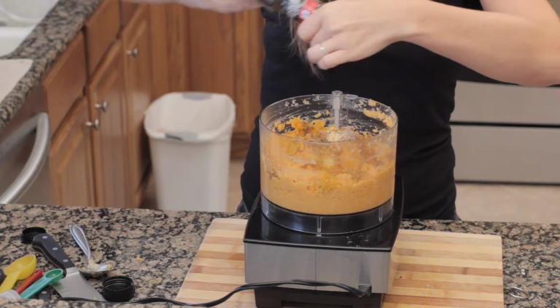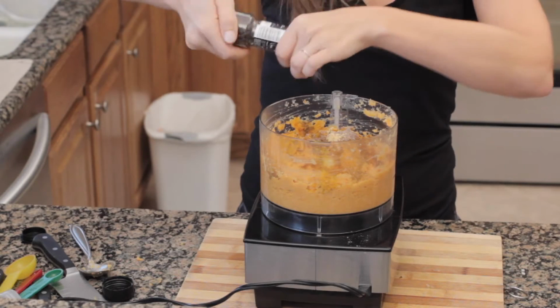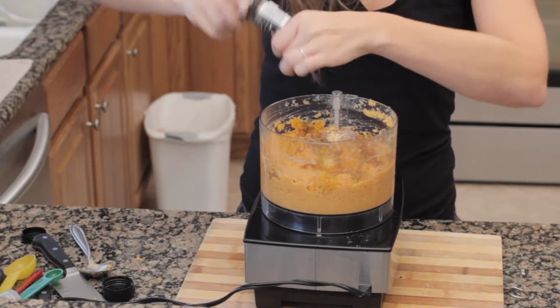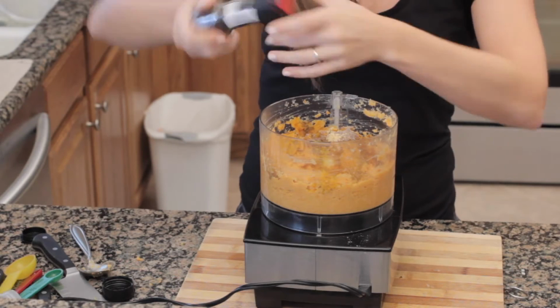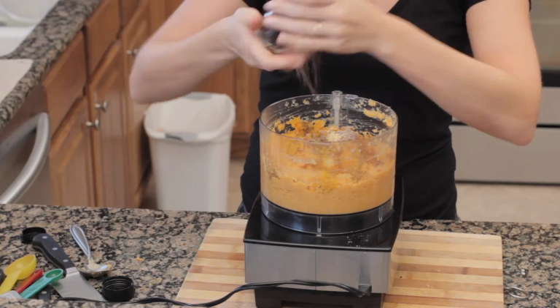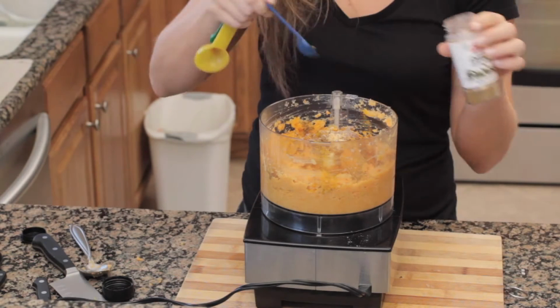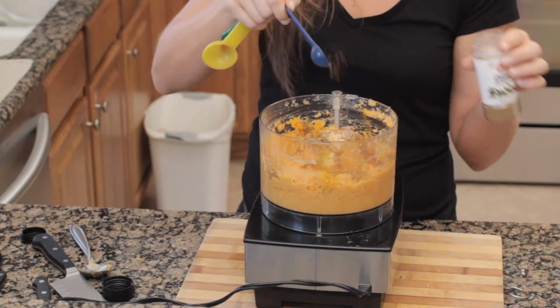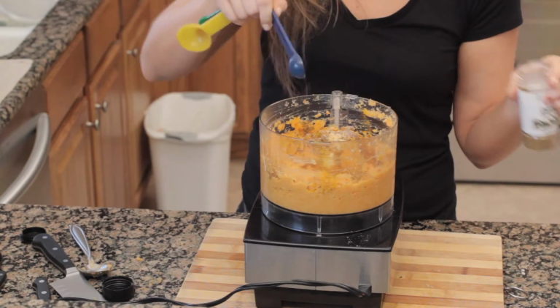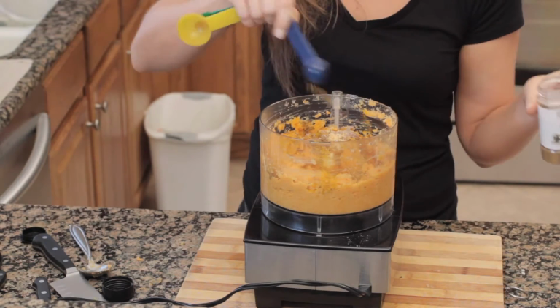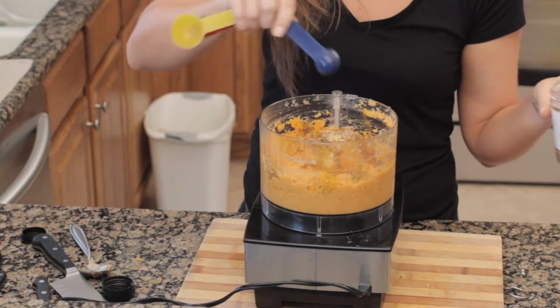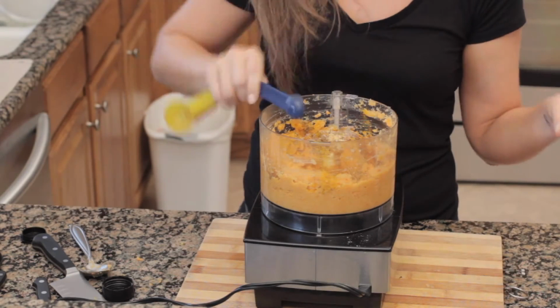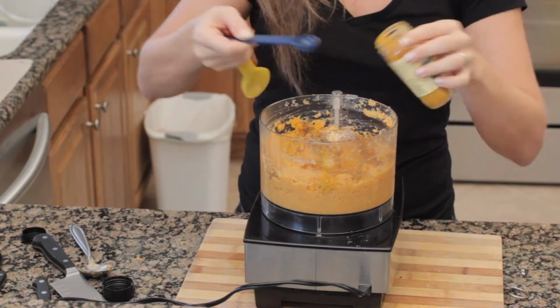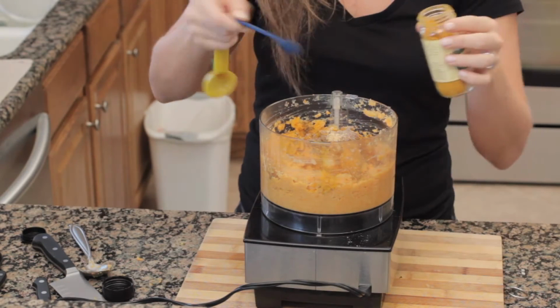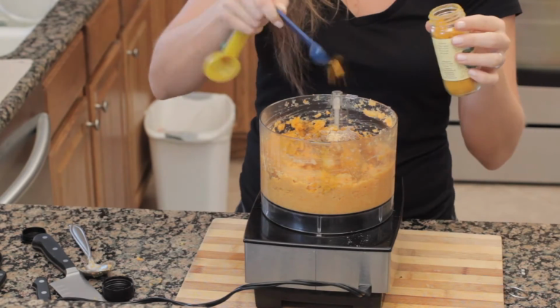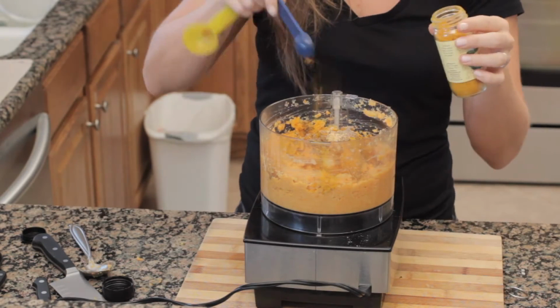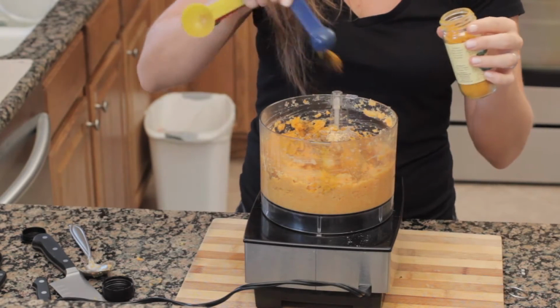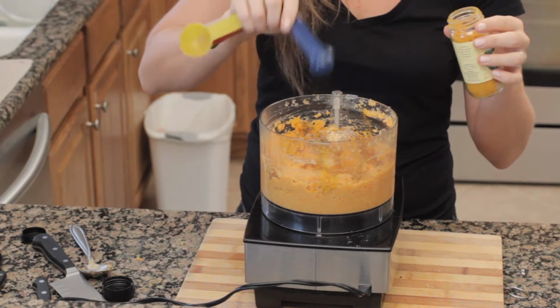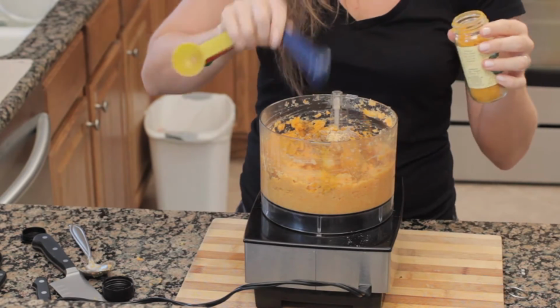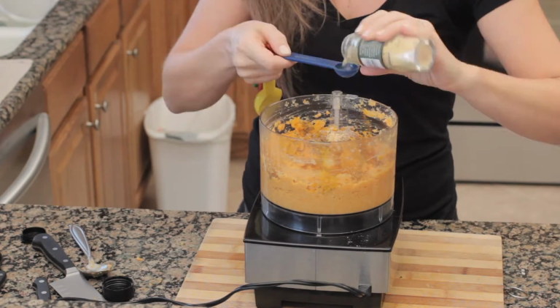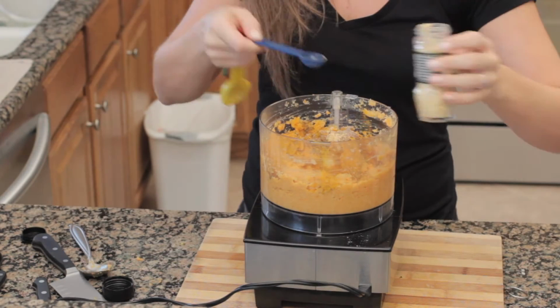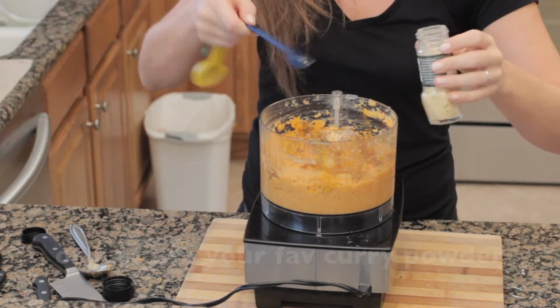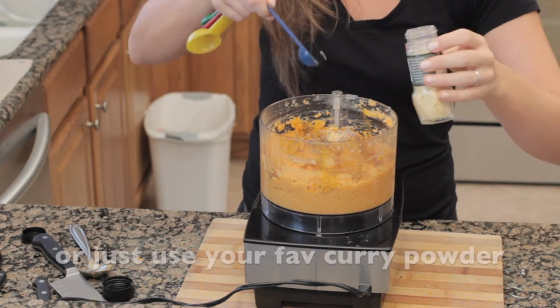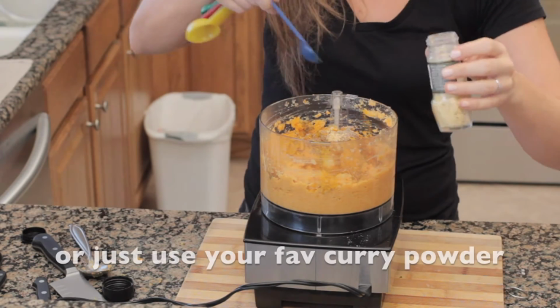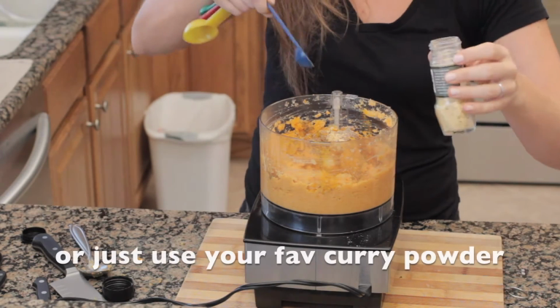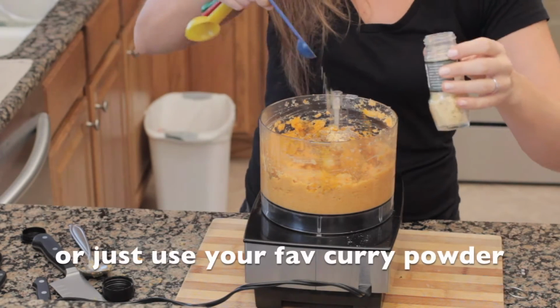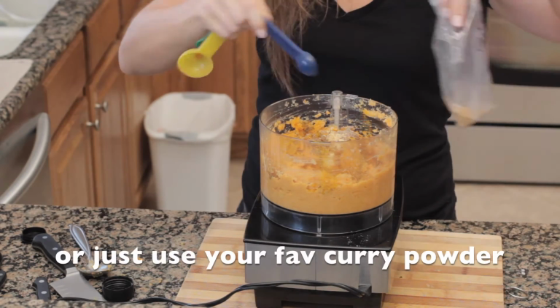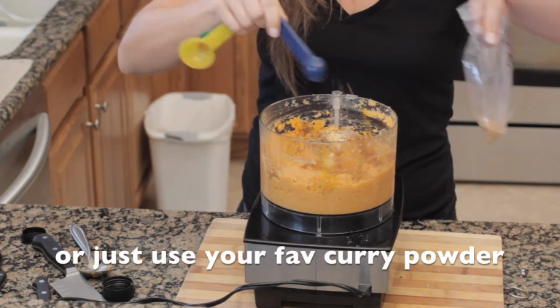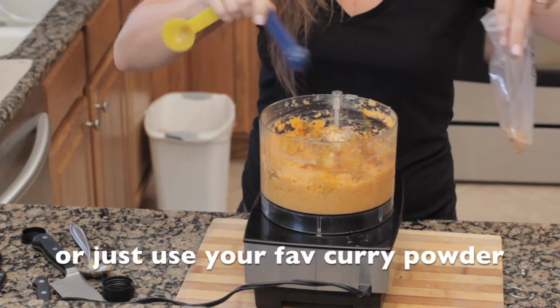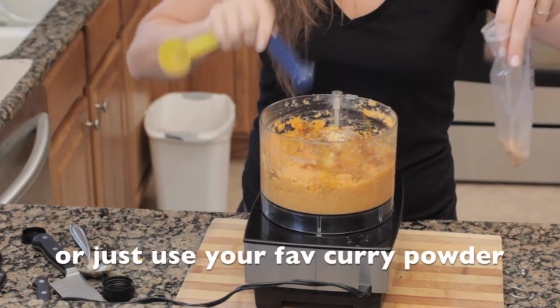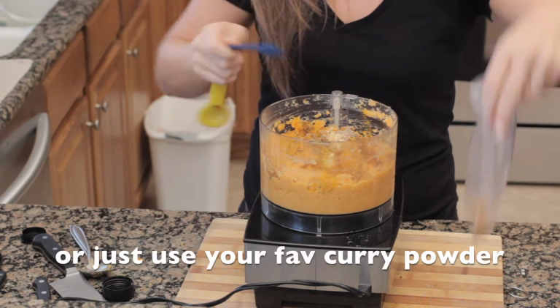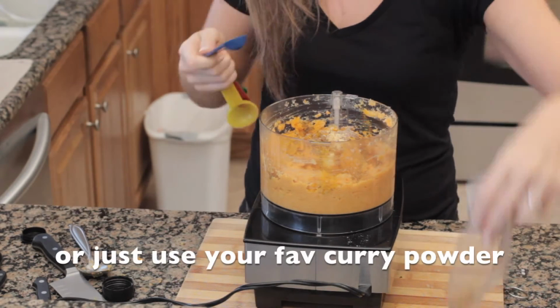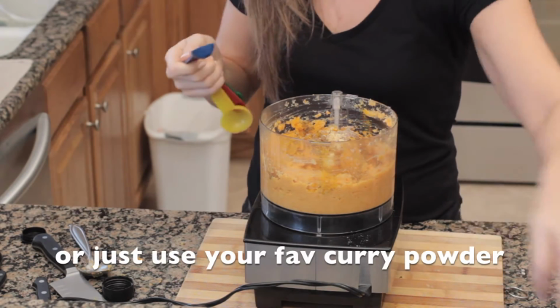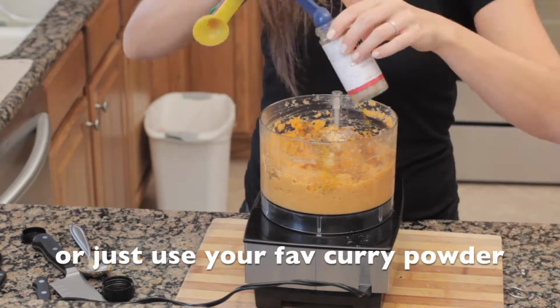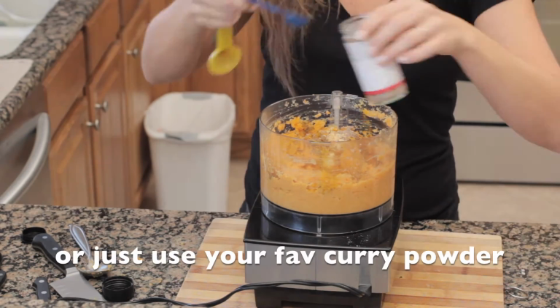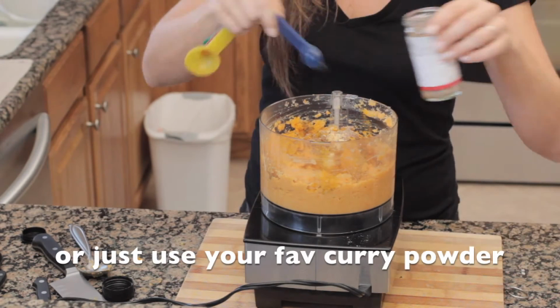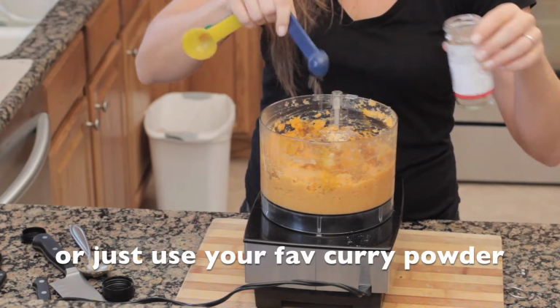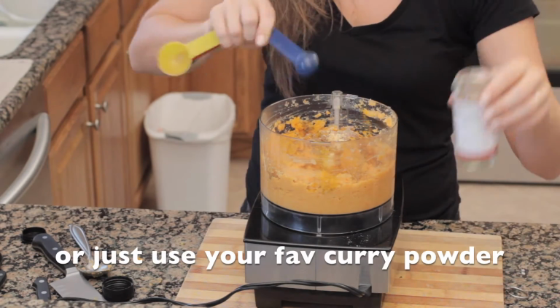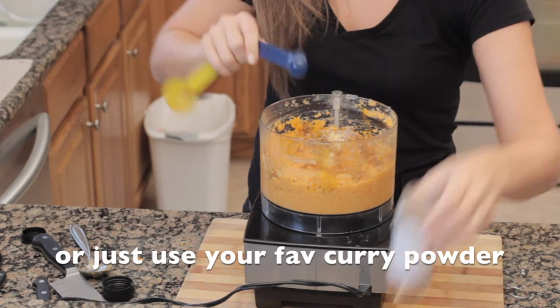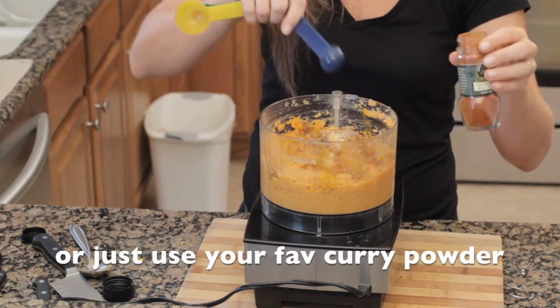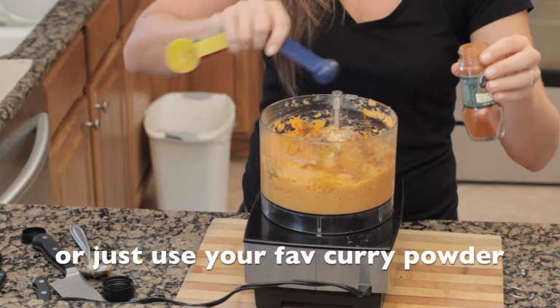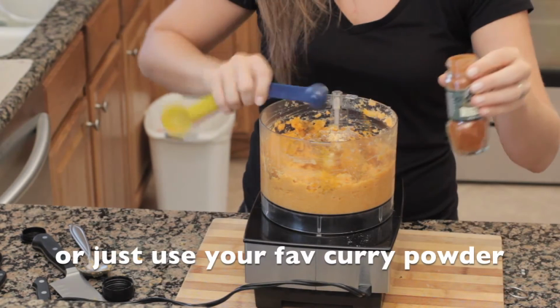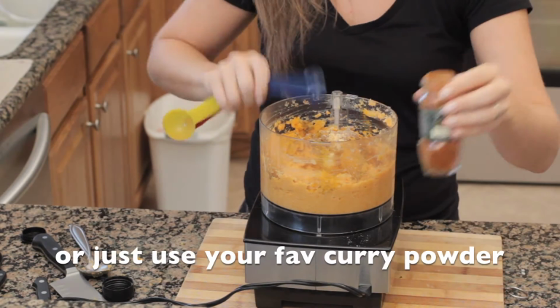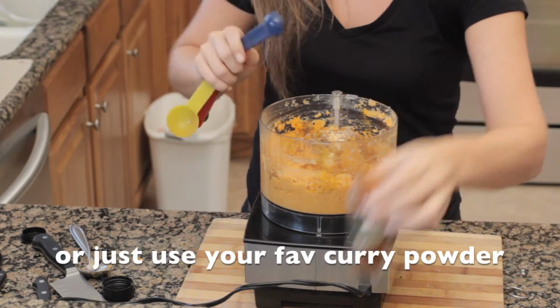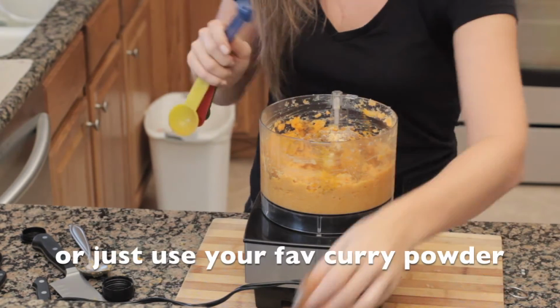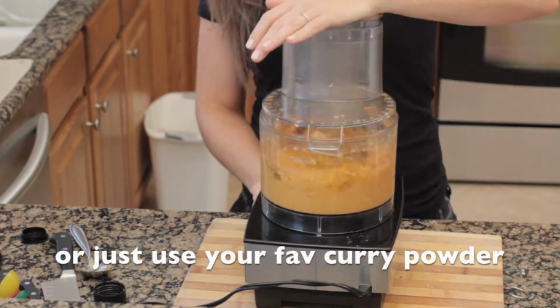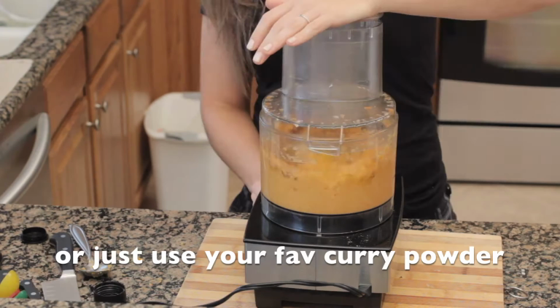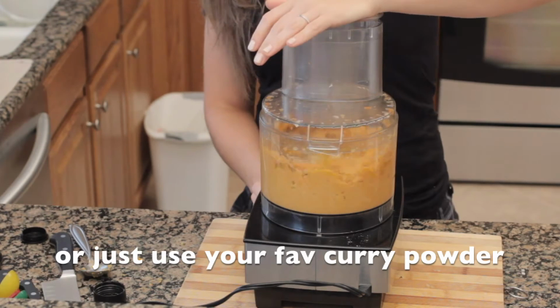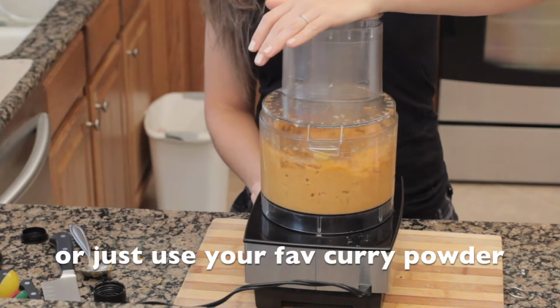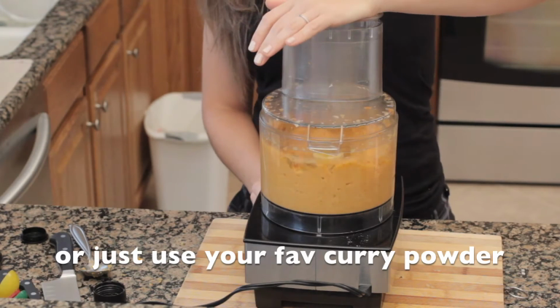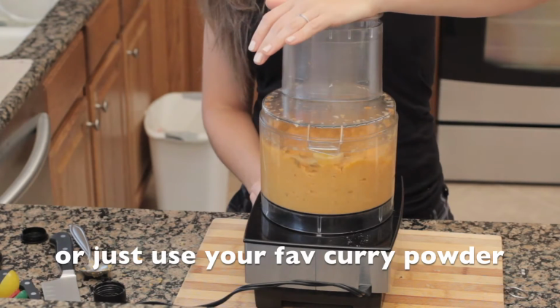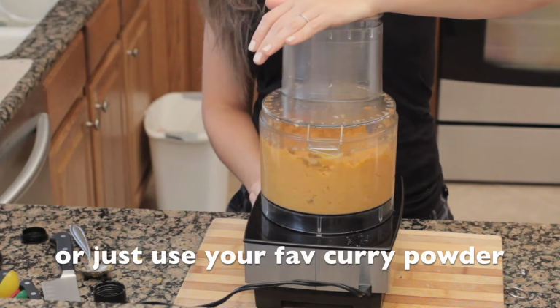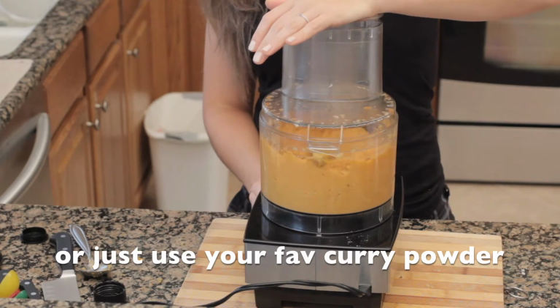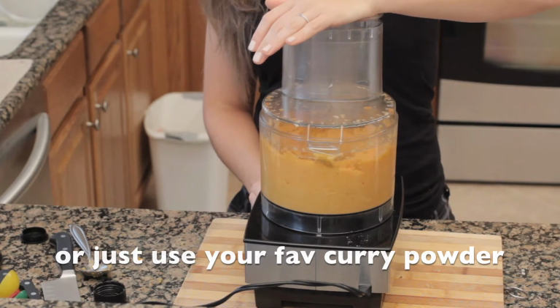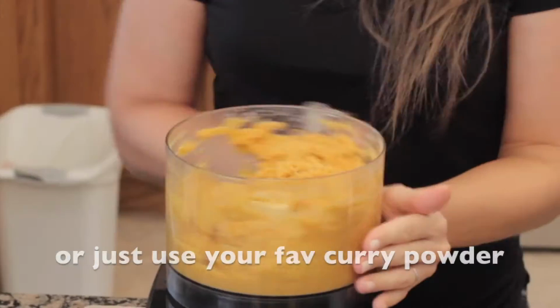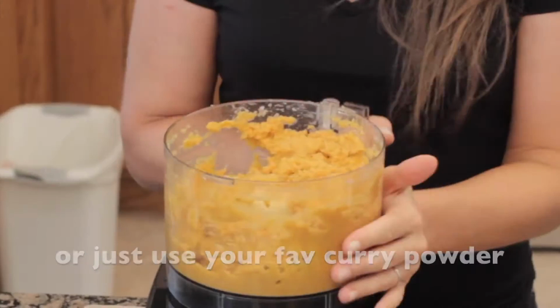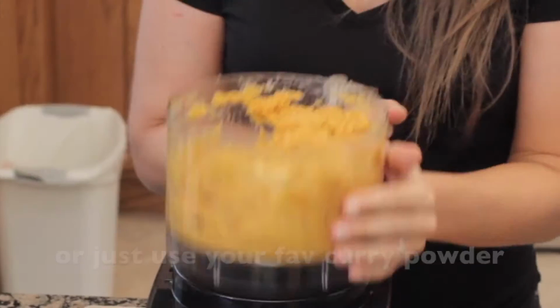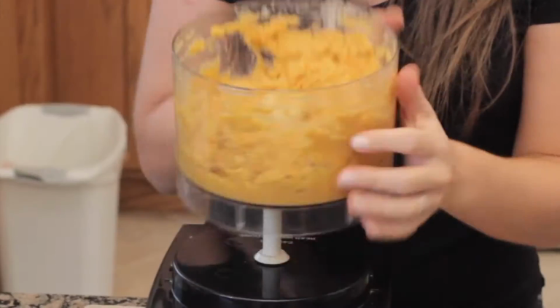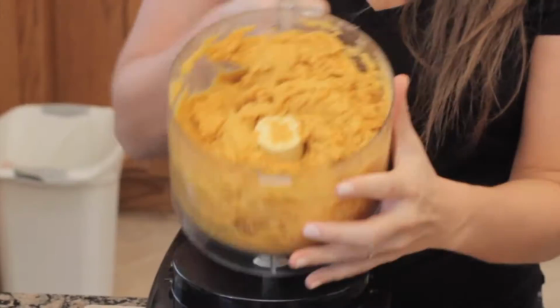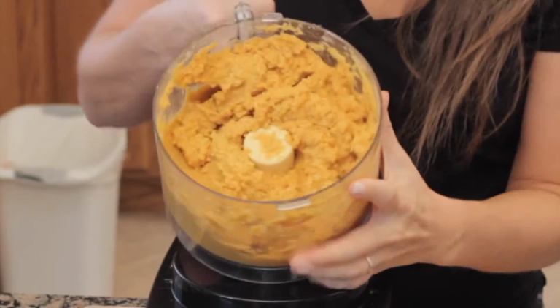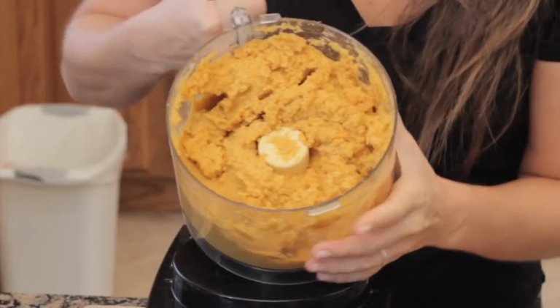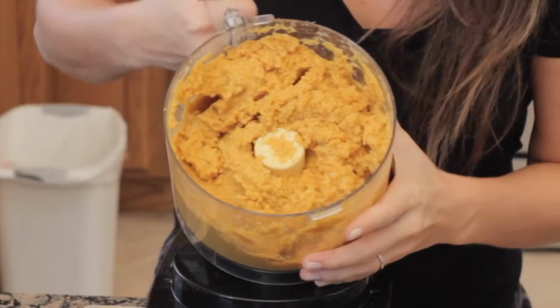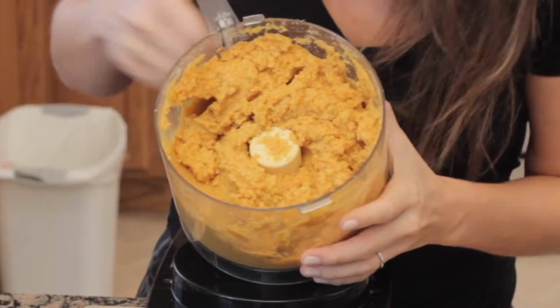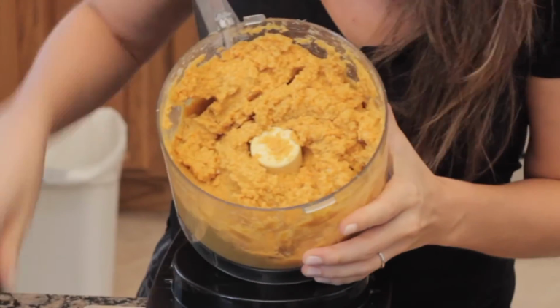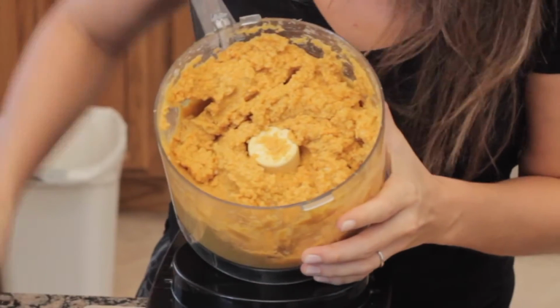Now add the spices: black pepper, cumin, turmeric, ground coriander, ground mustard, ground cardamom, and cayenne pepper — and you're done!